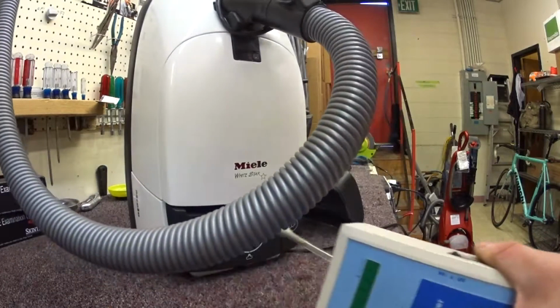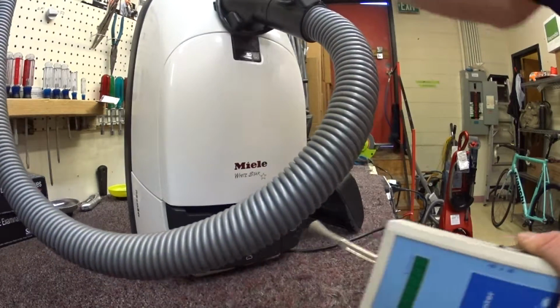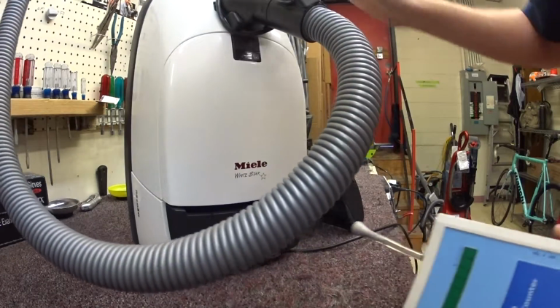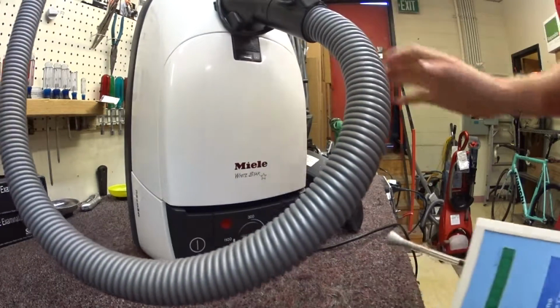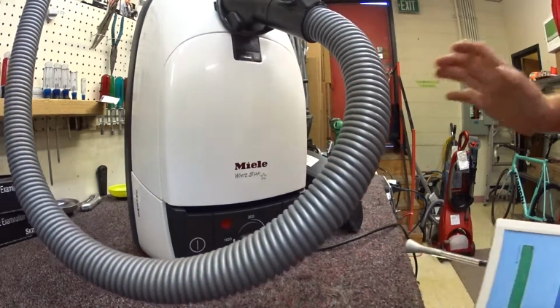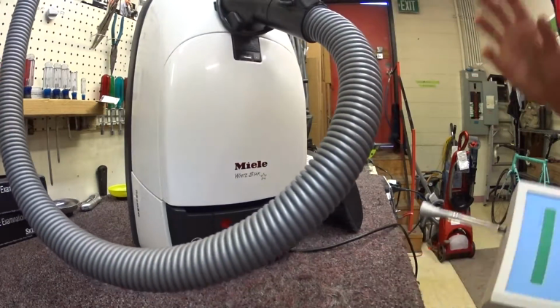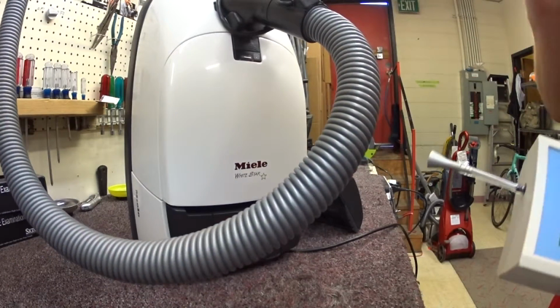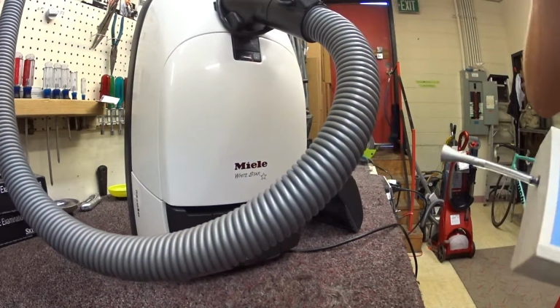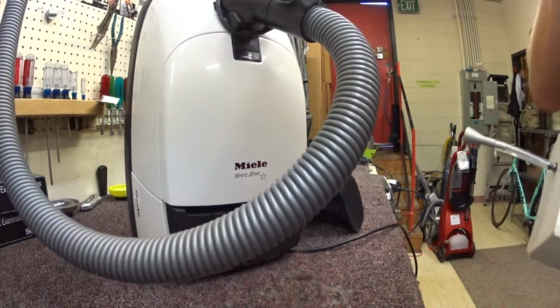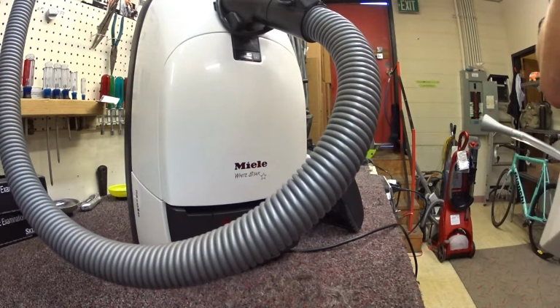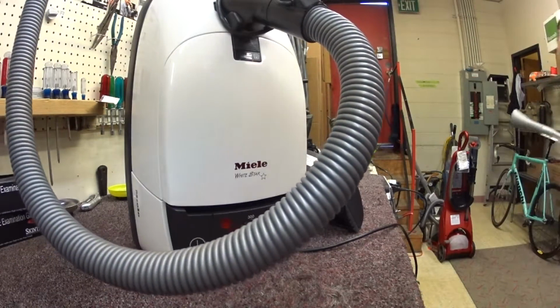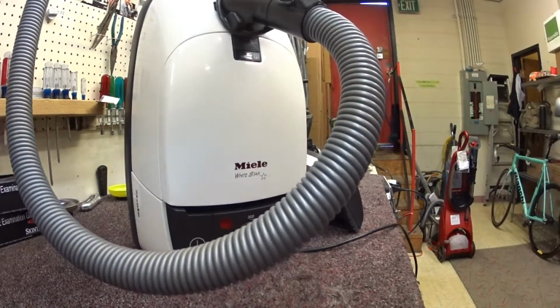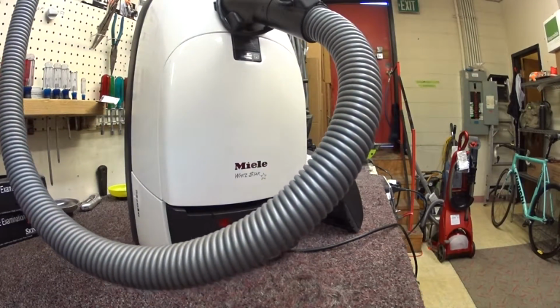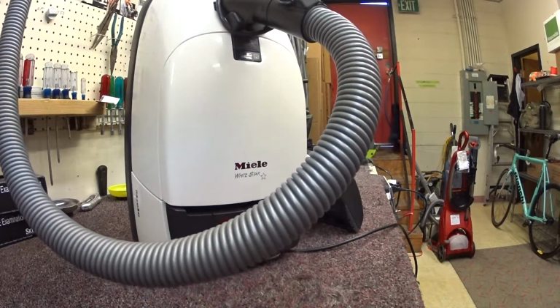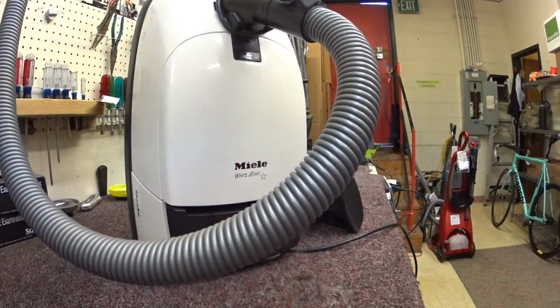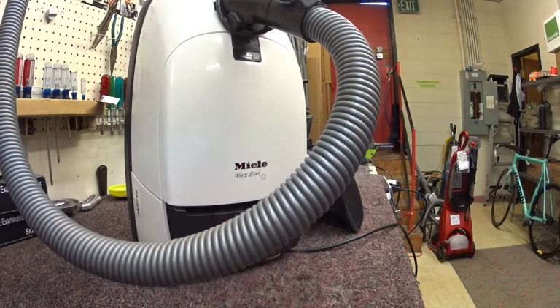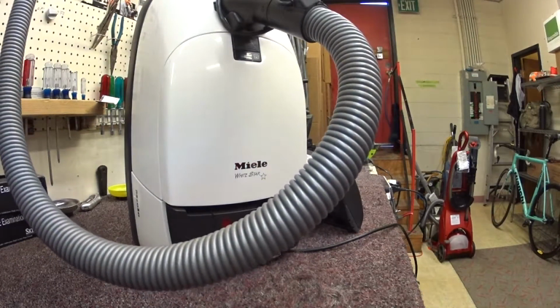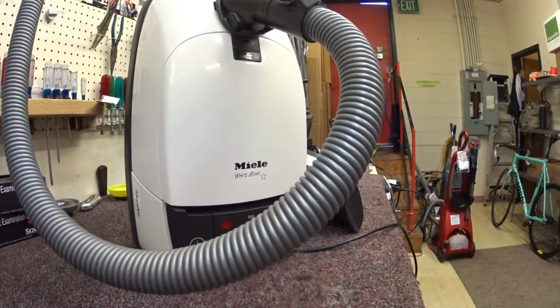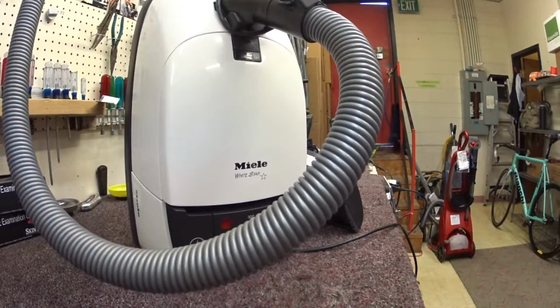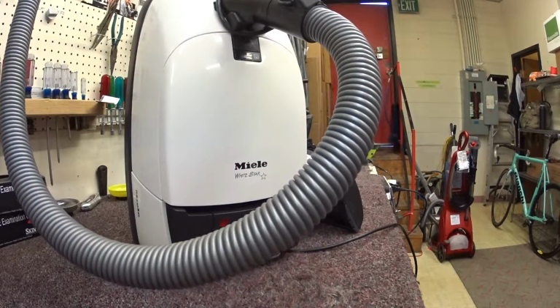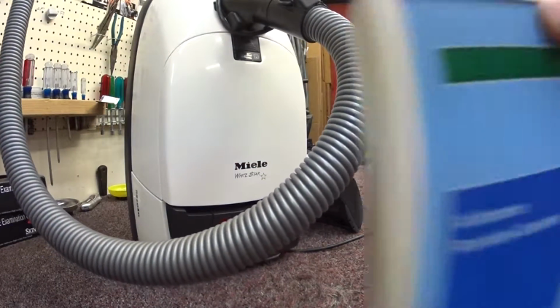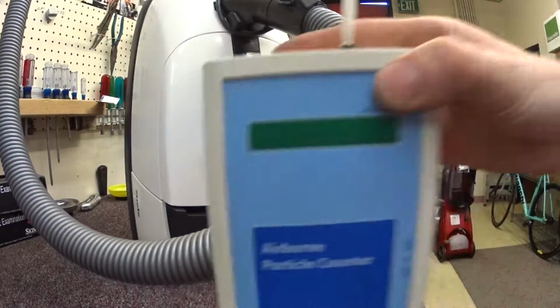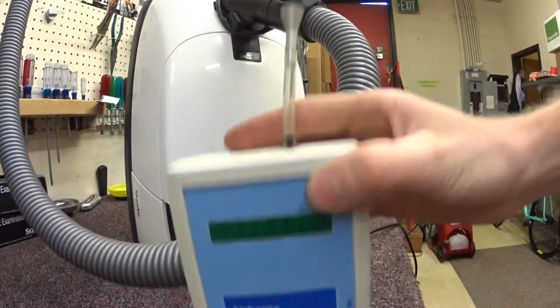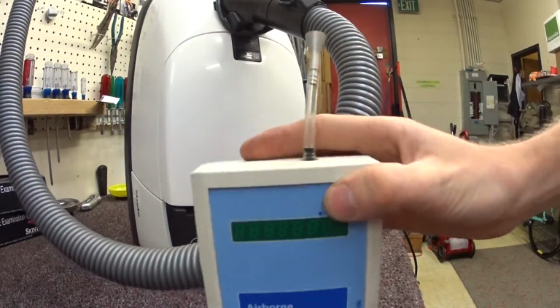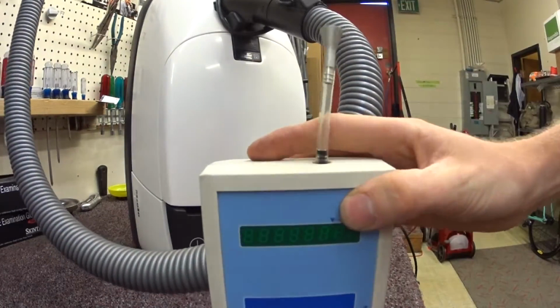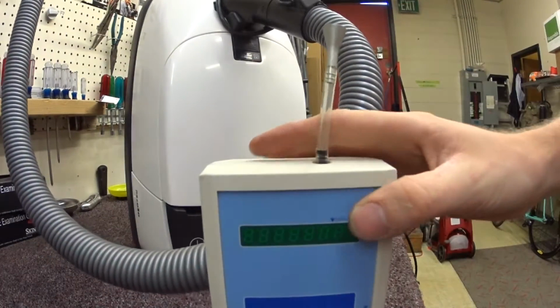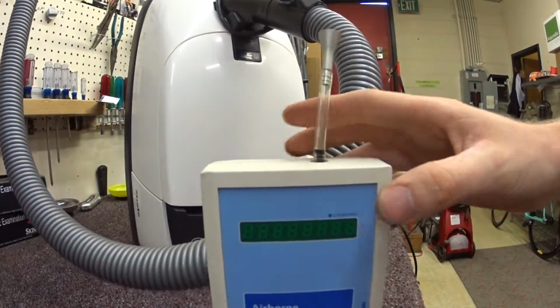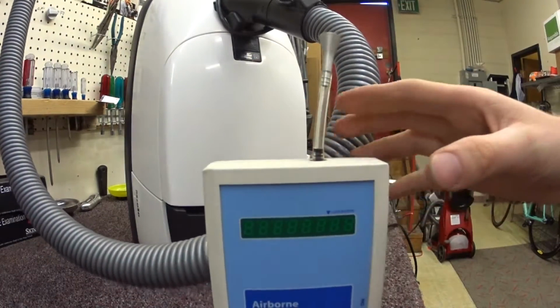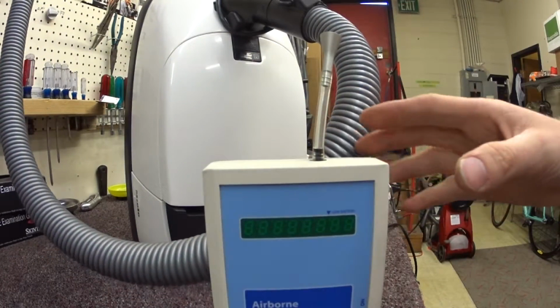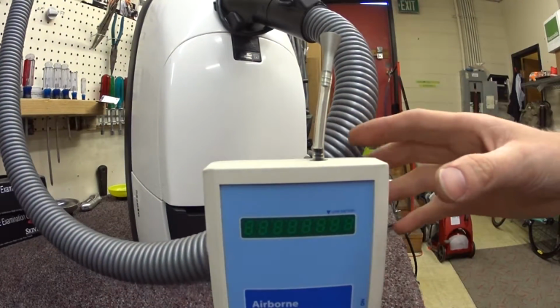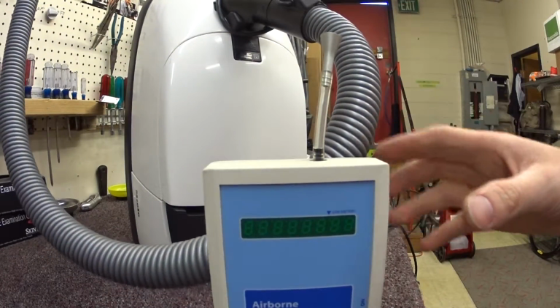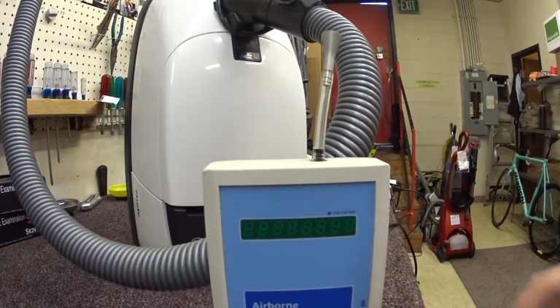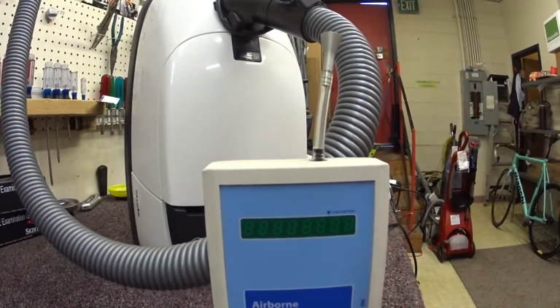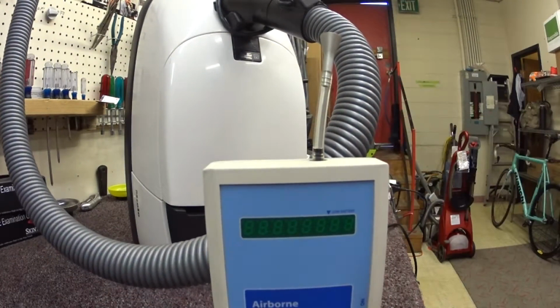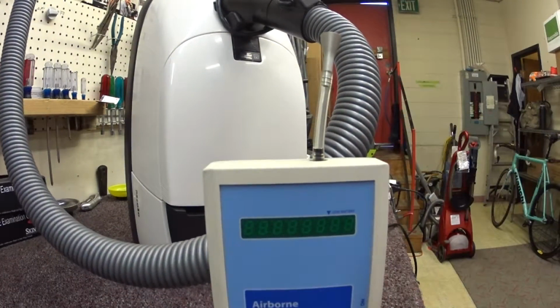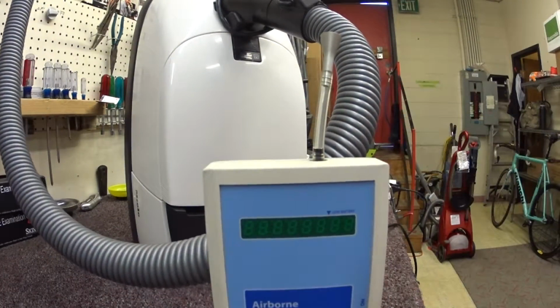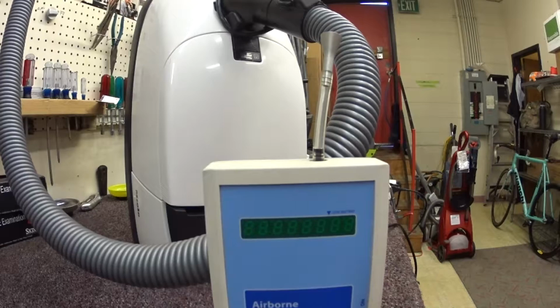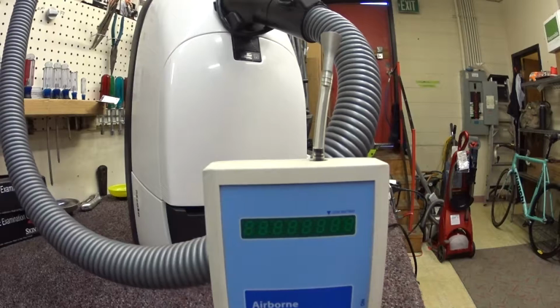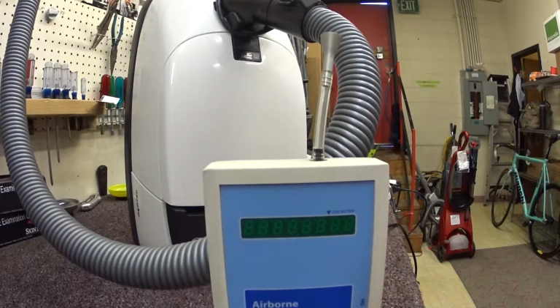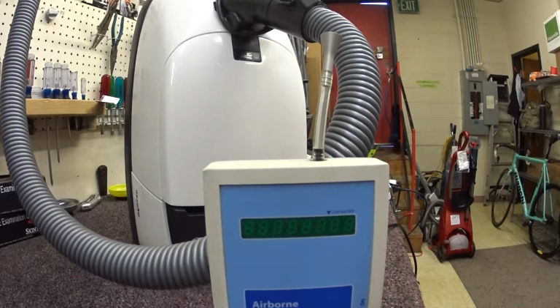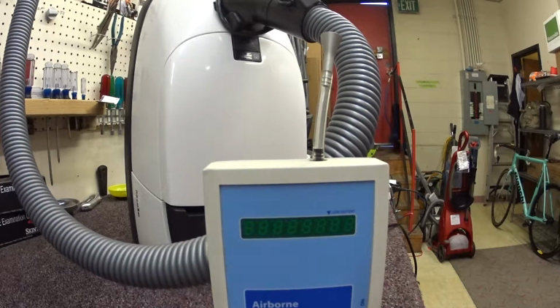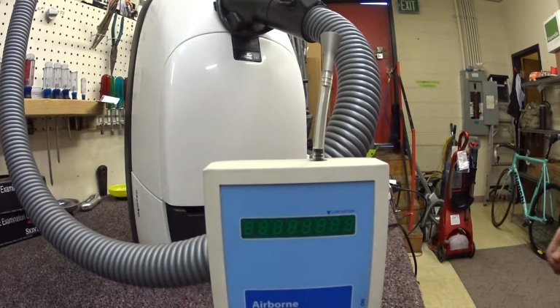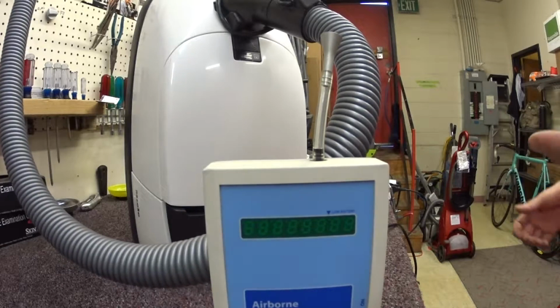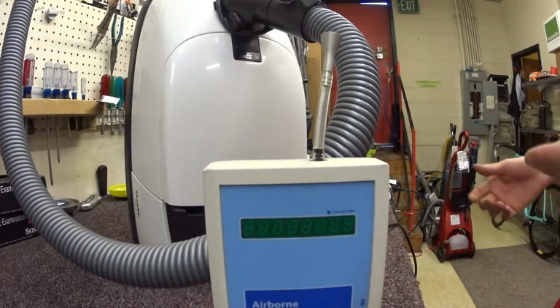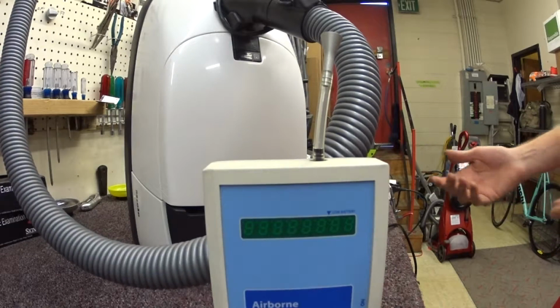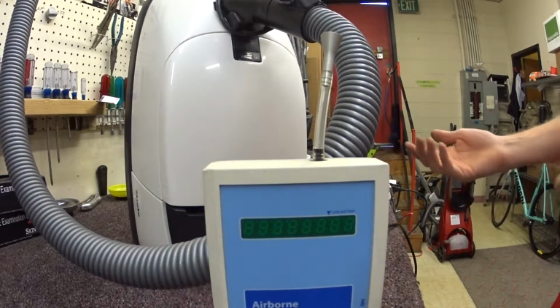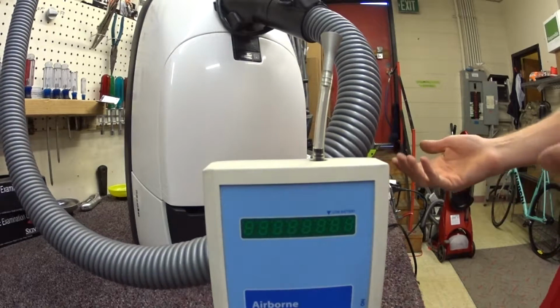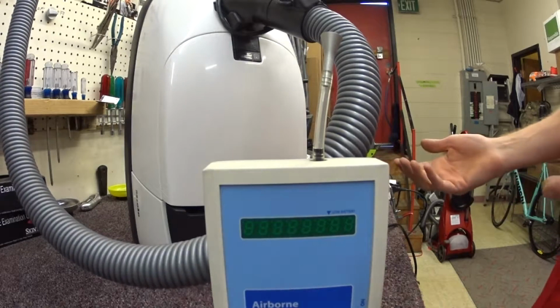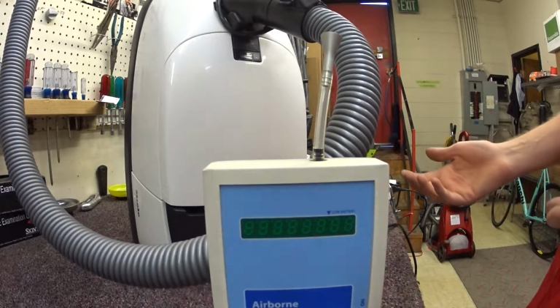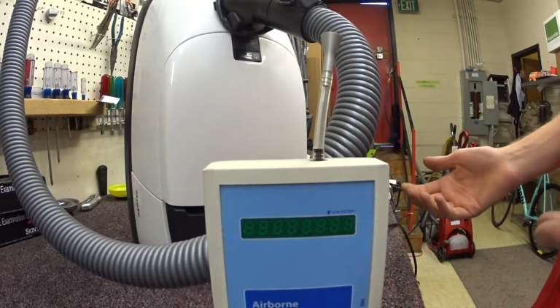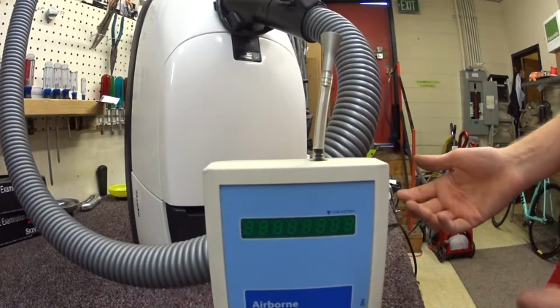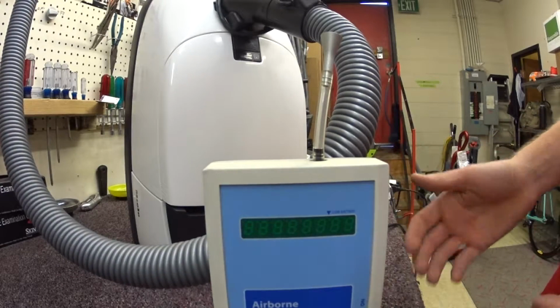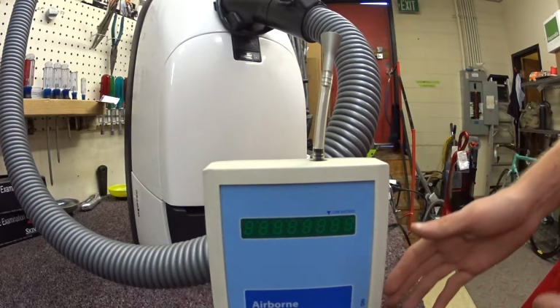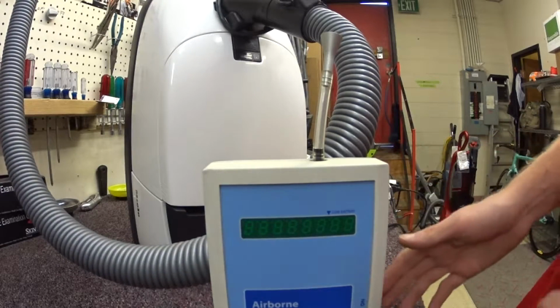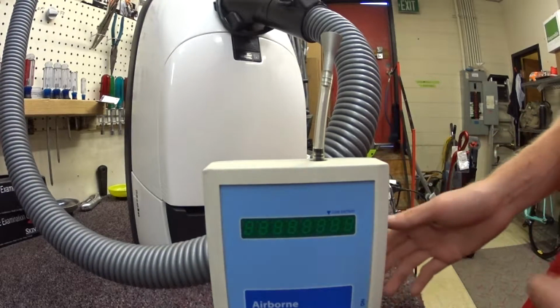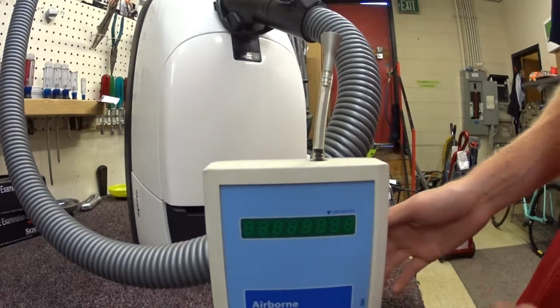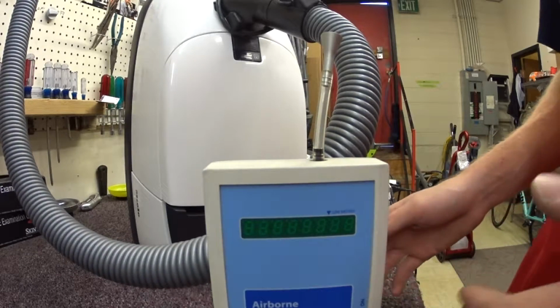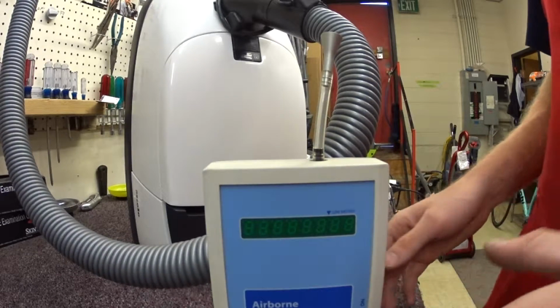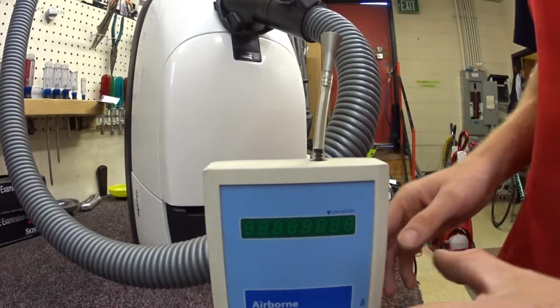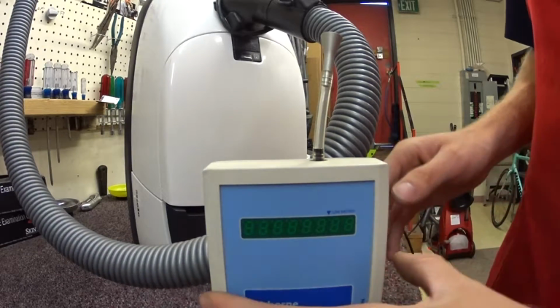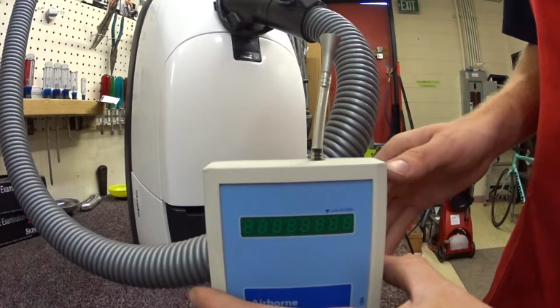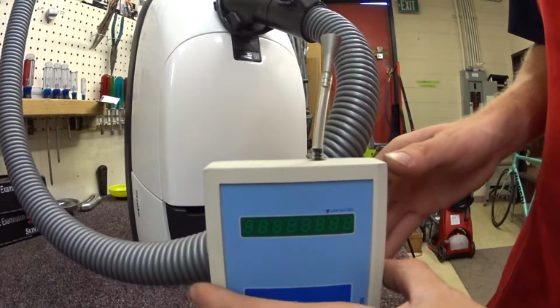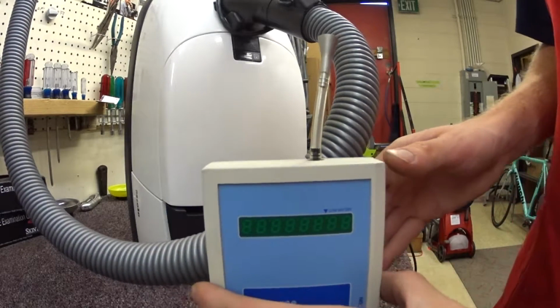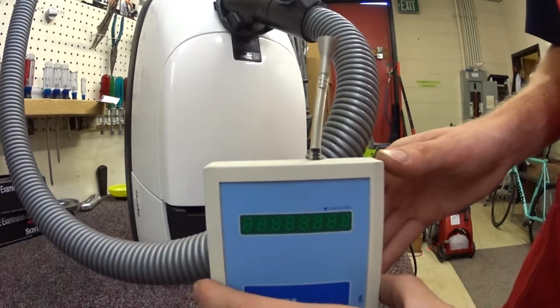I've done a video on how to fix these, but today we're more curious what it does with the particle counter, because it's an old vacuum. How does it filter still?